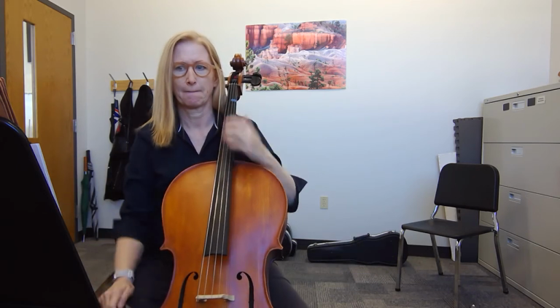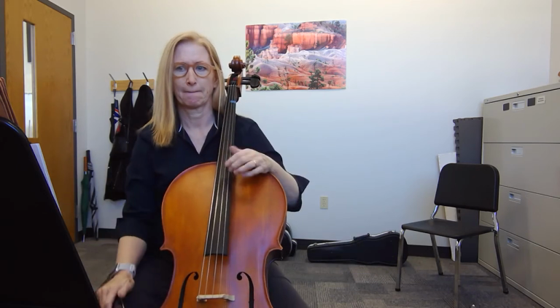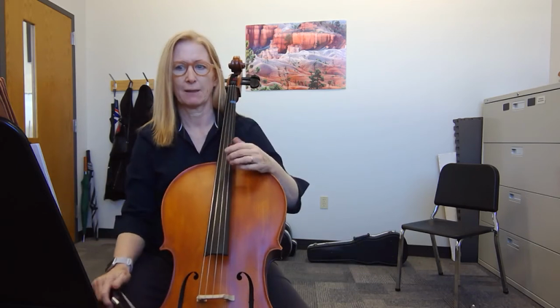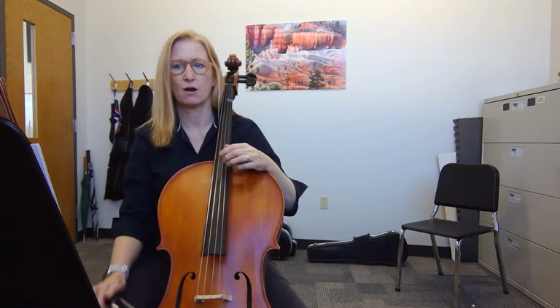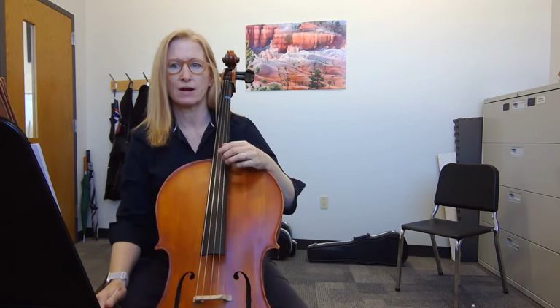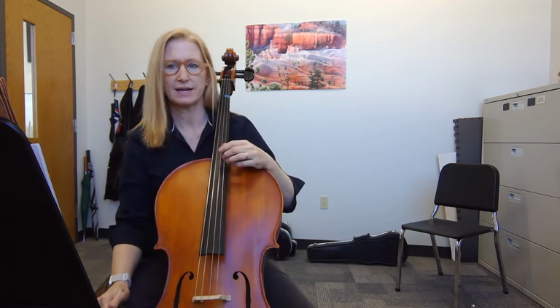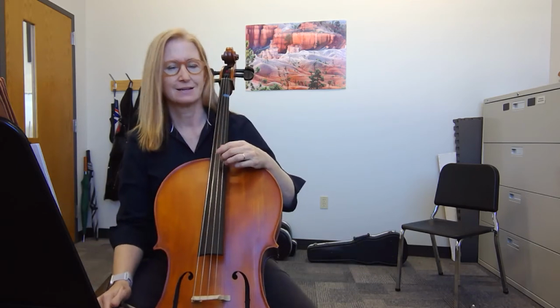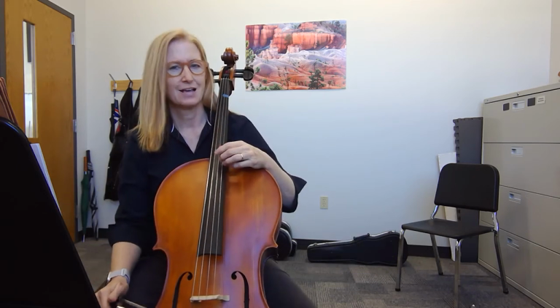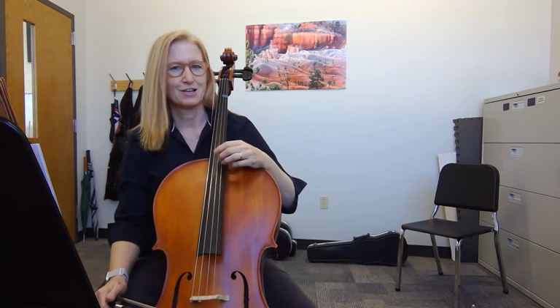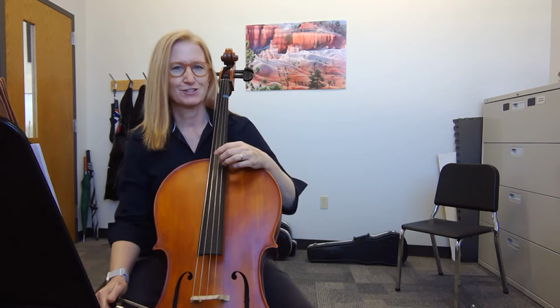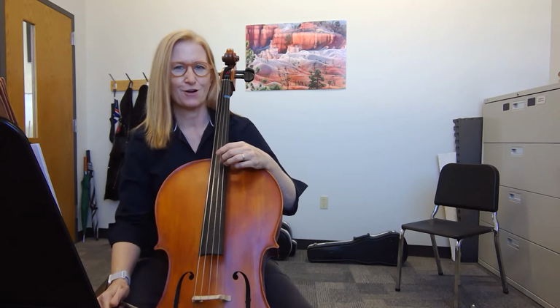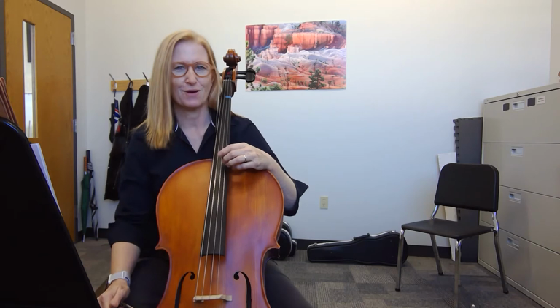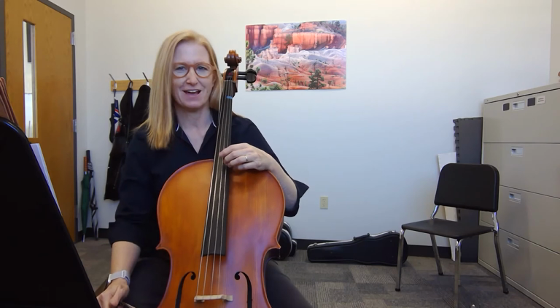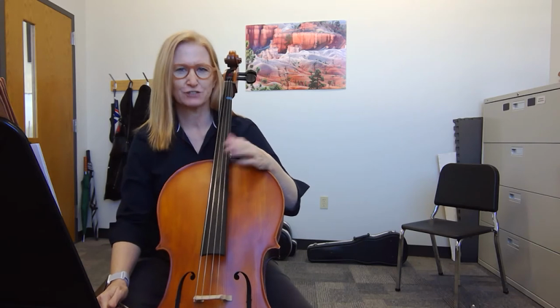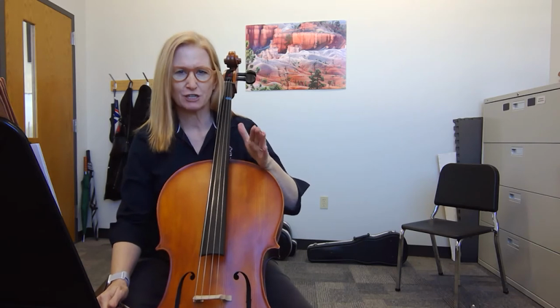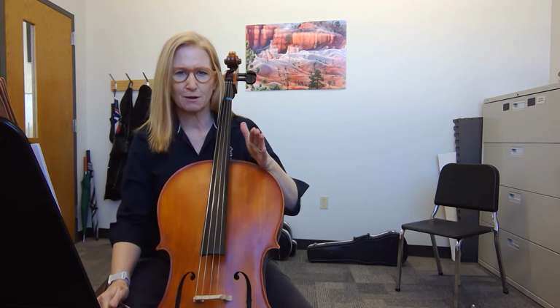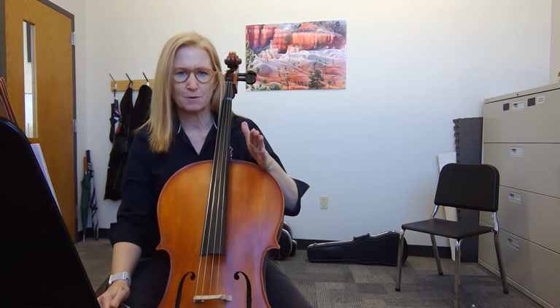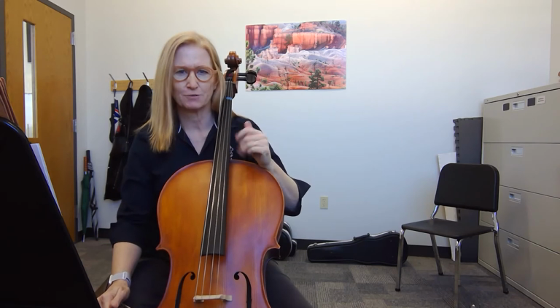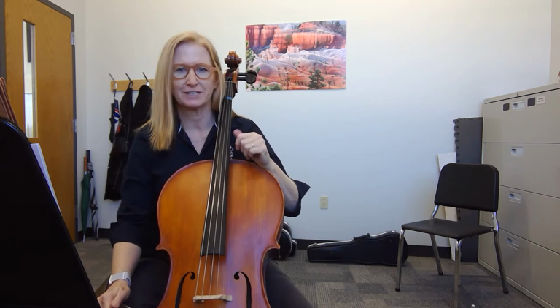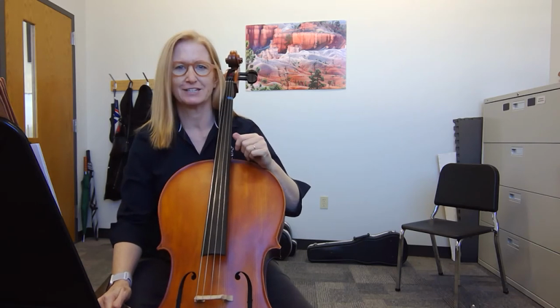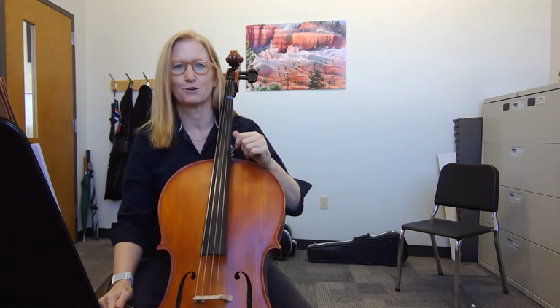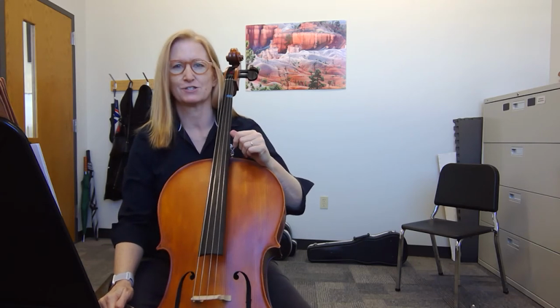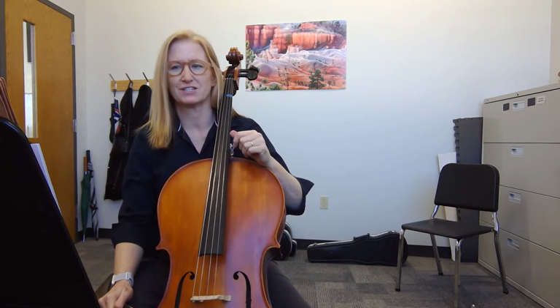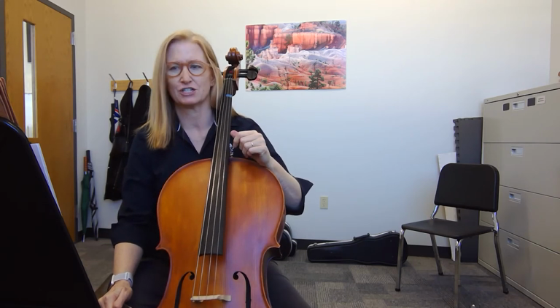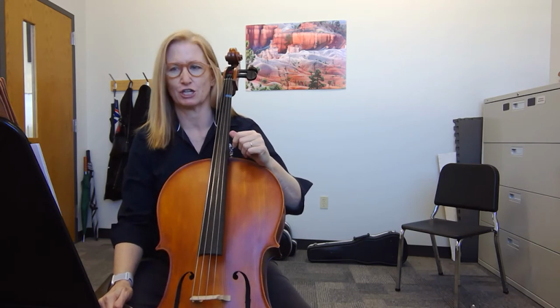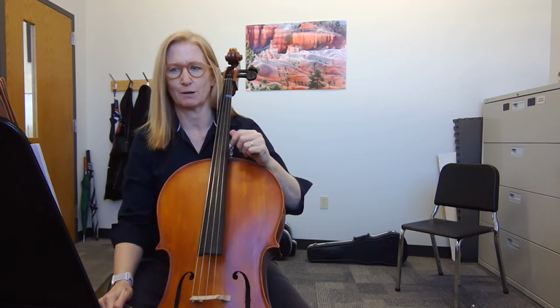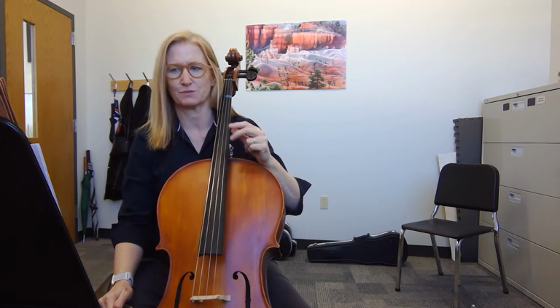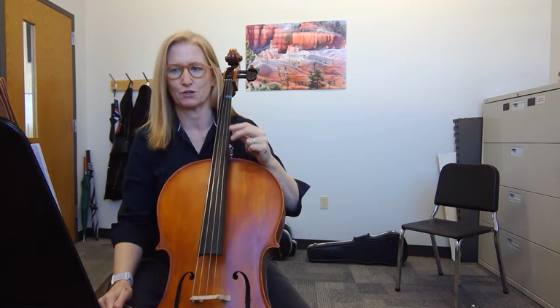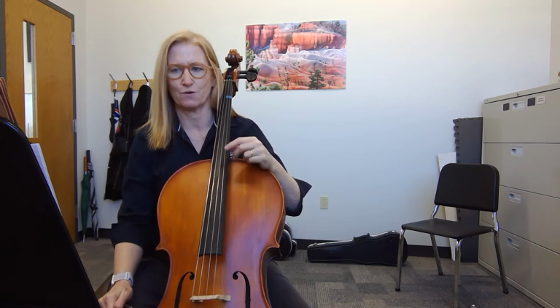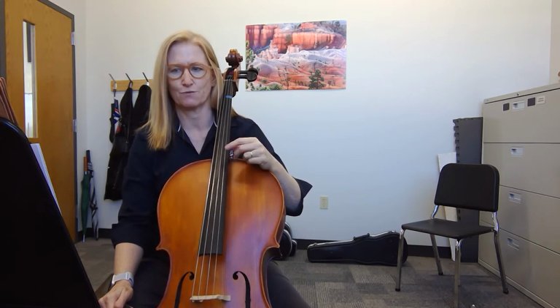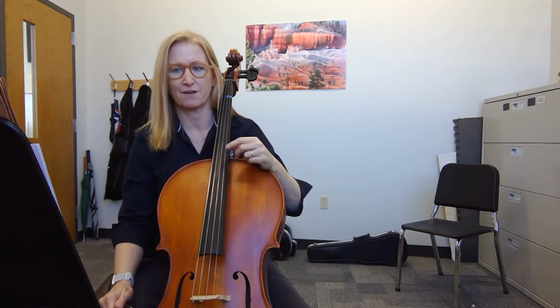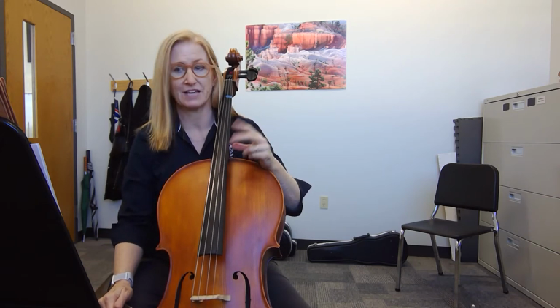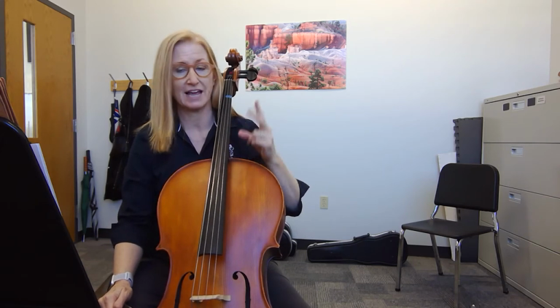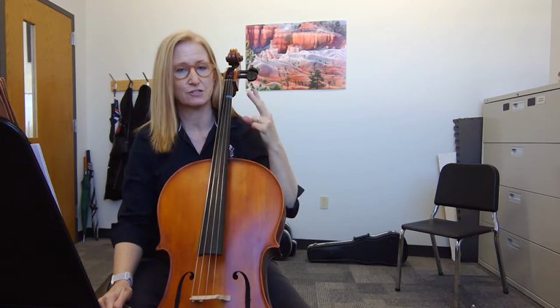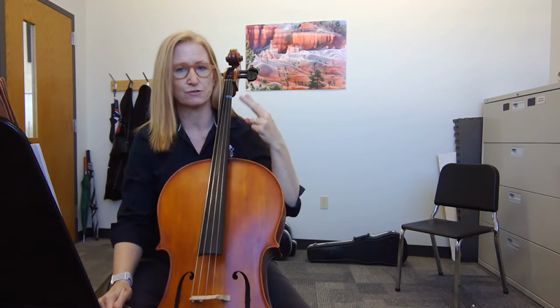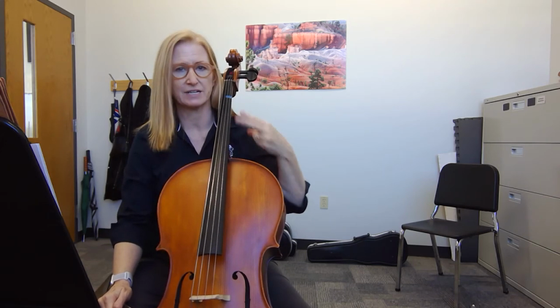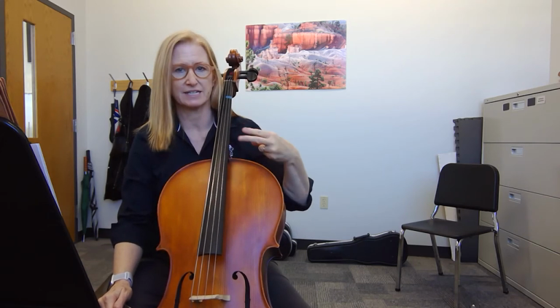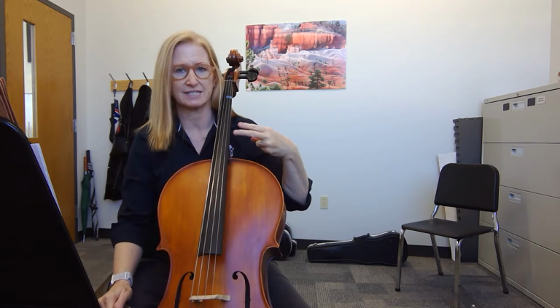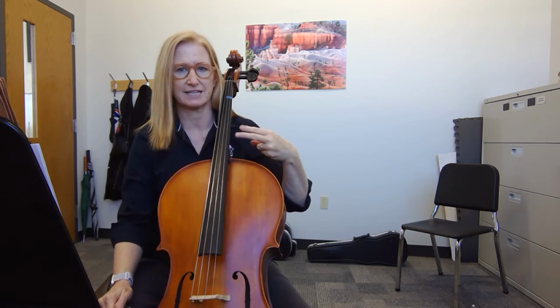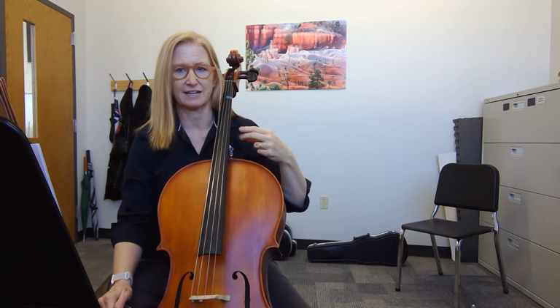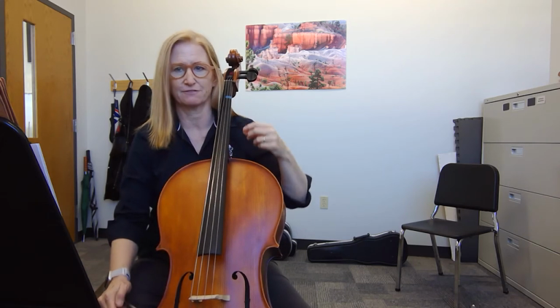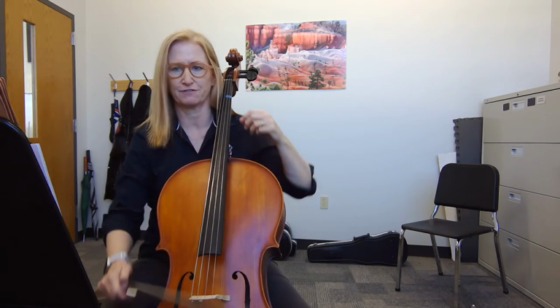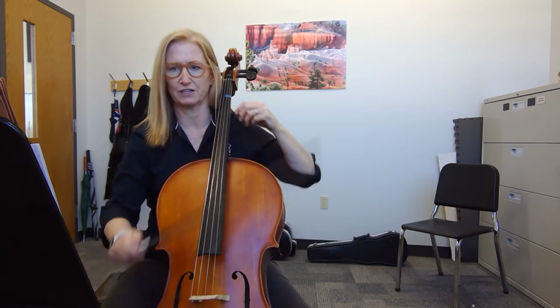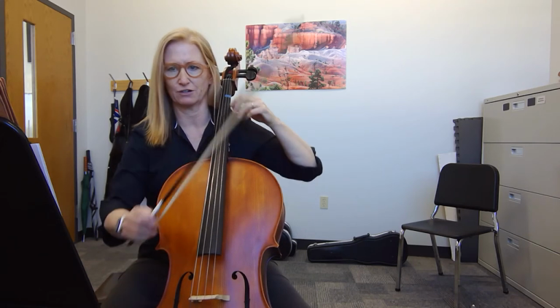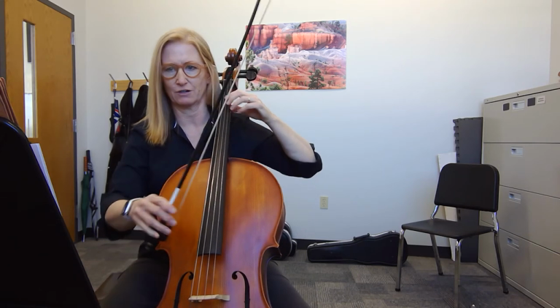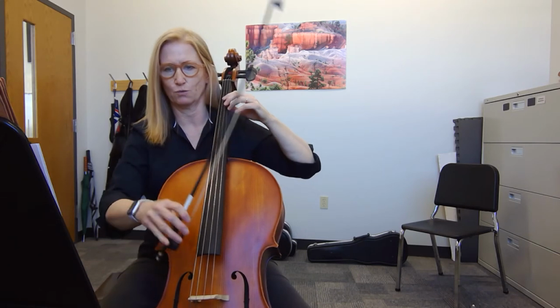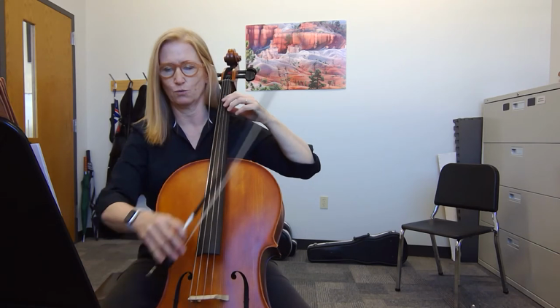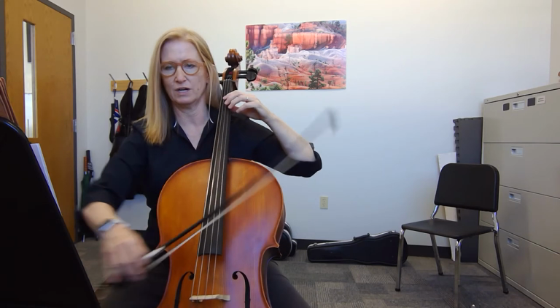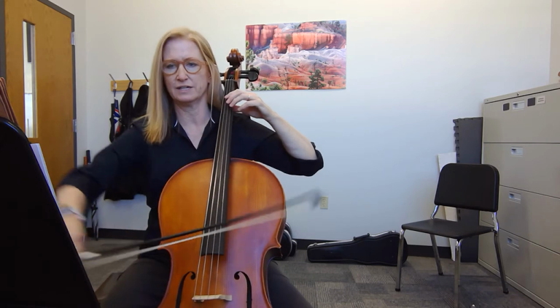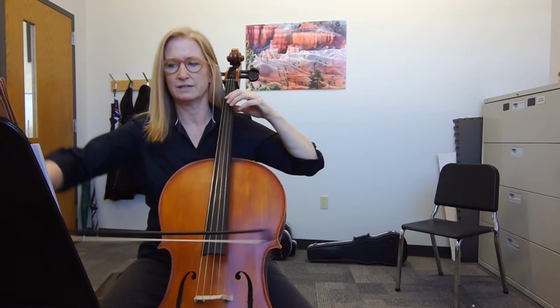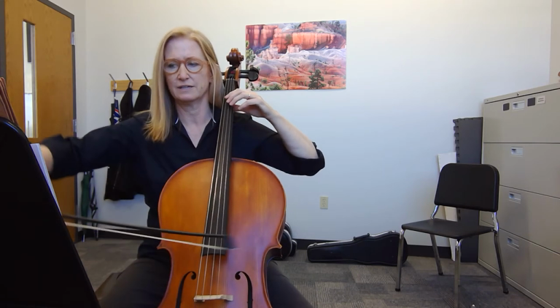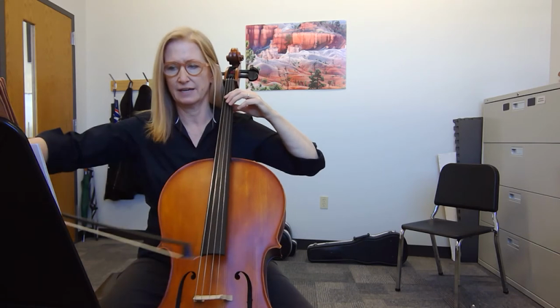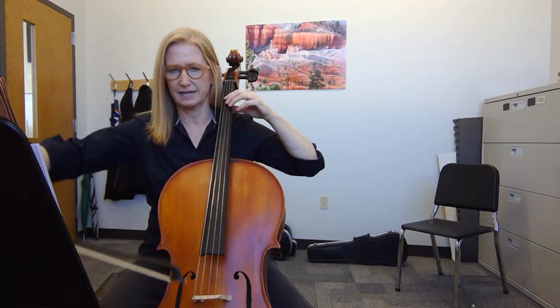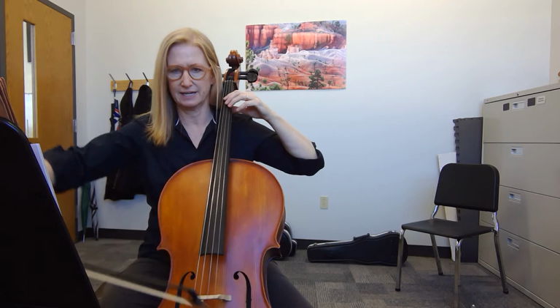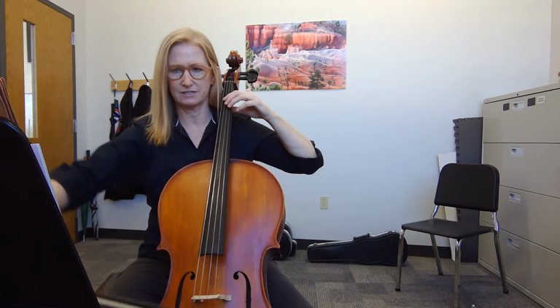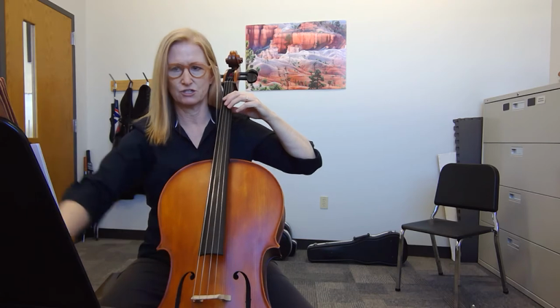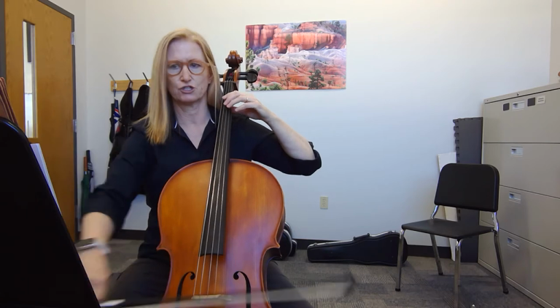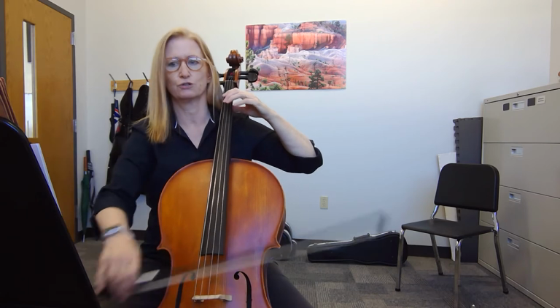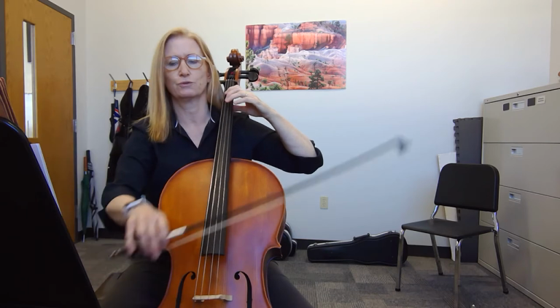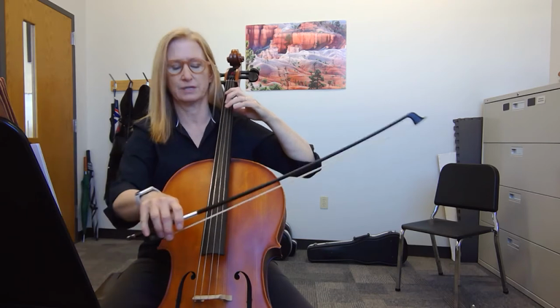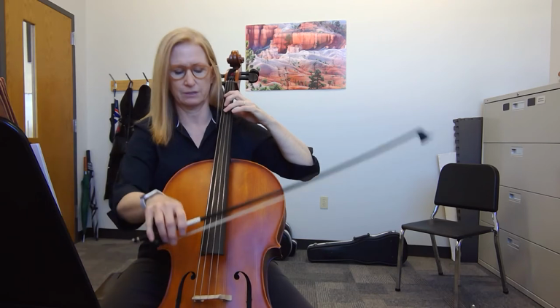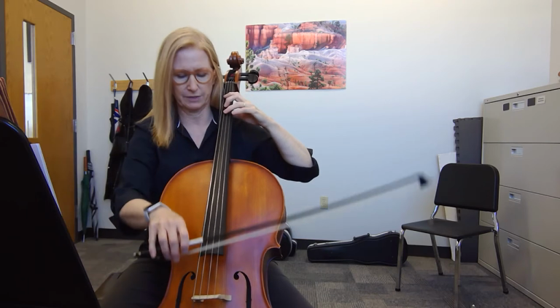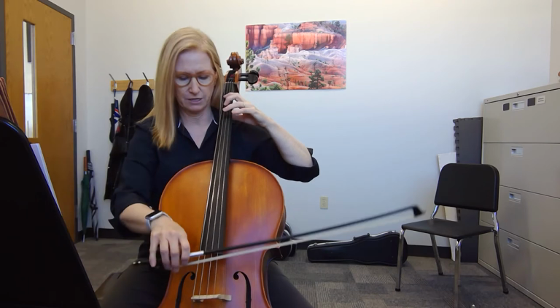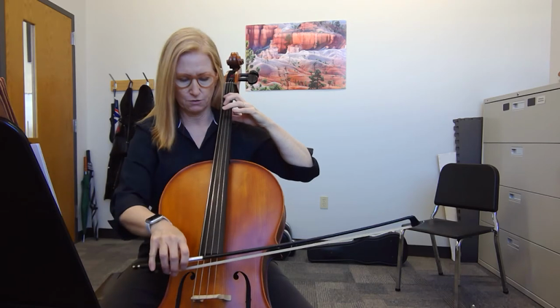All right, so F sharp only, no C sharp. So if we're on the A string, it's second finger. One, and two, and here we go.